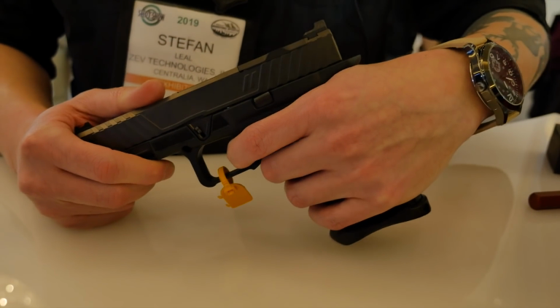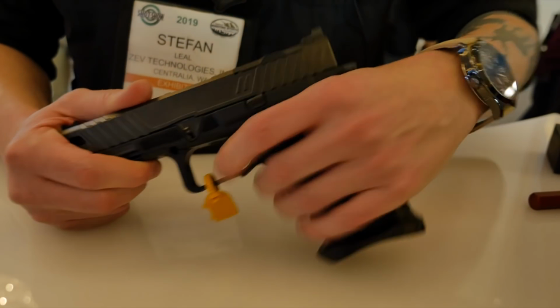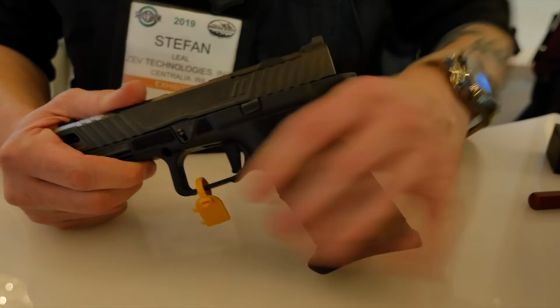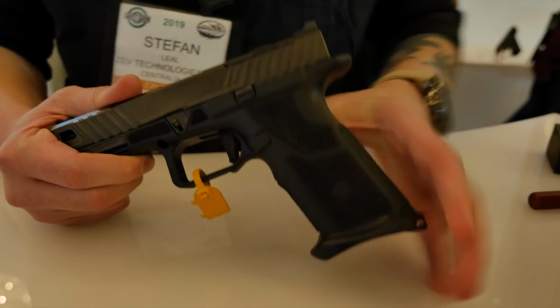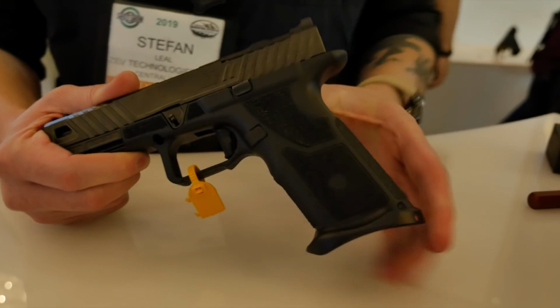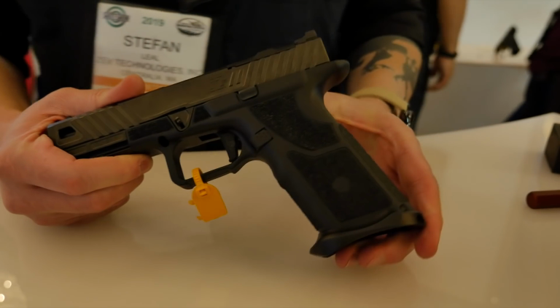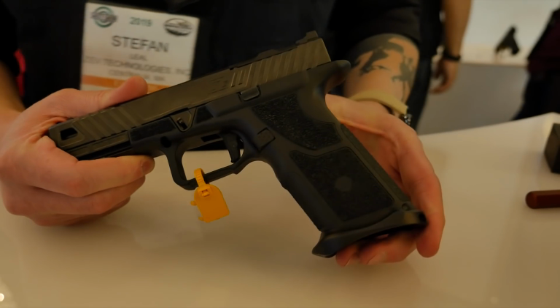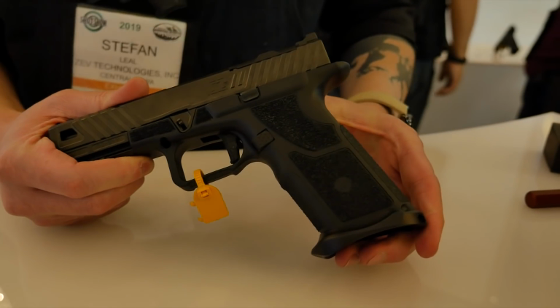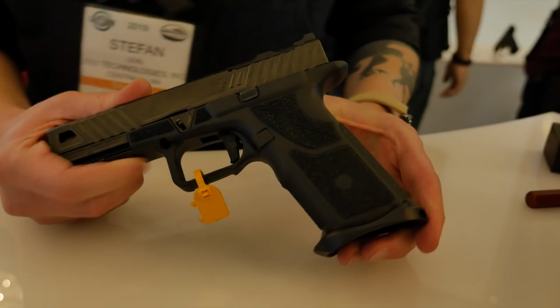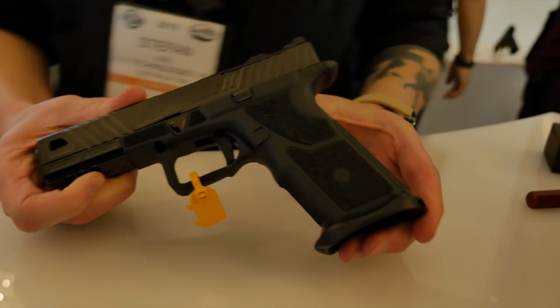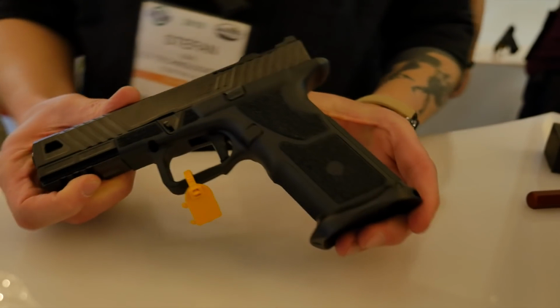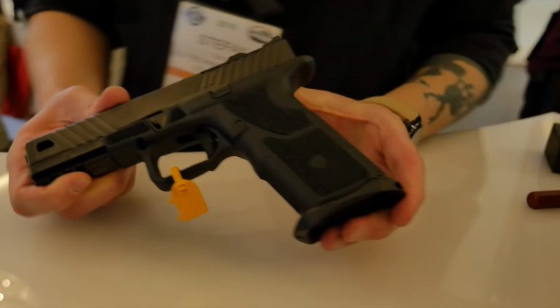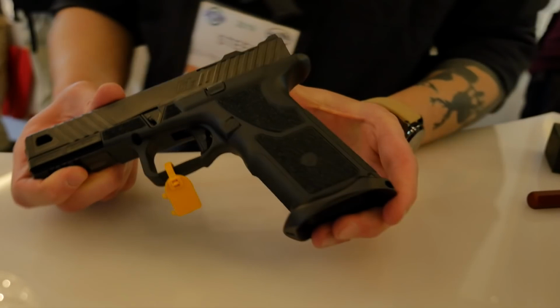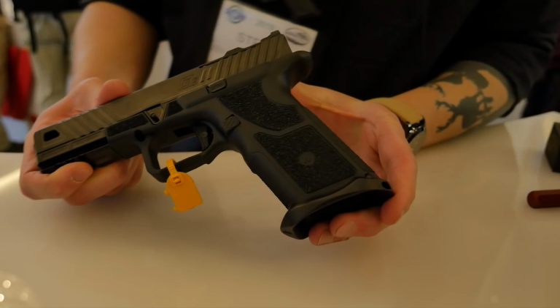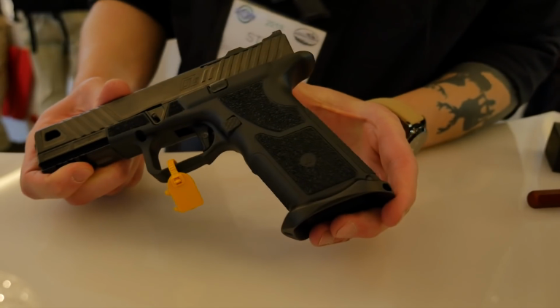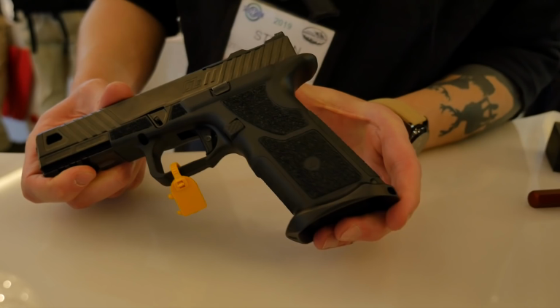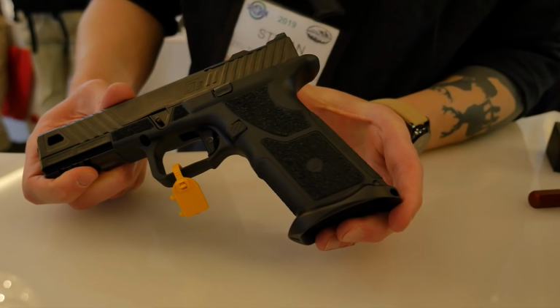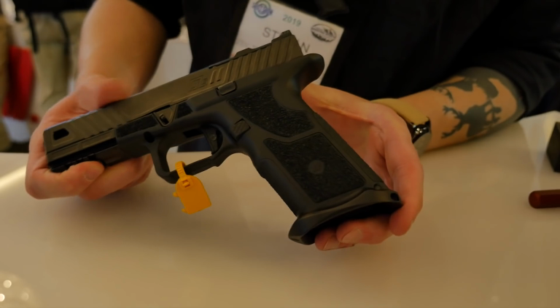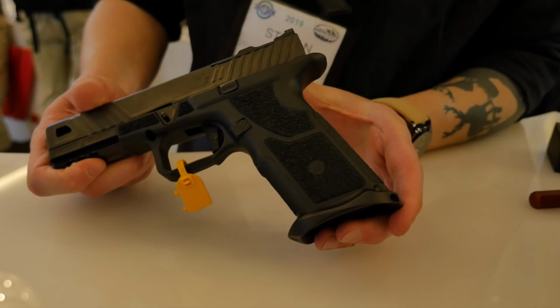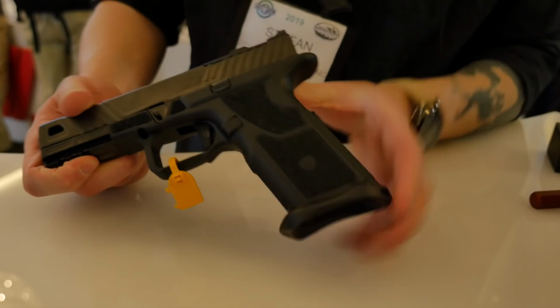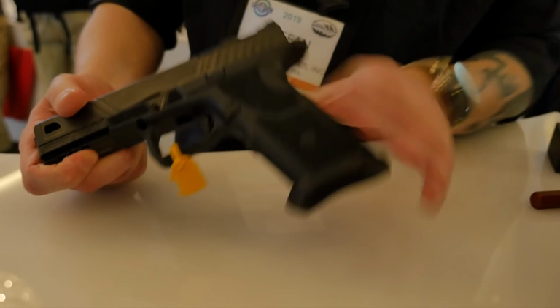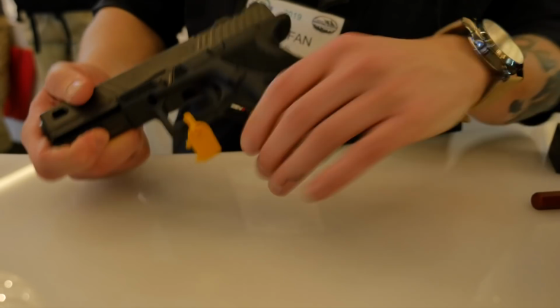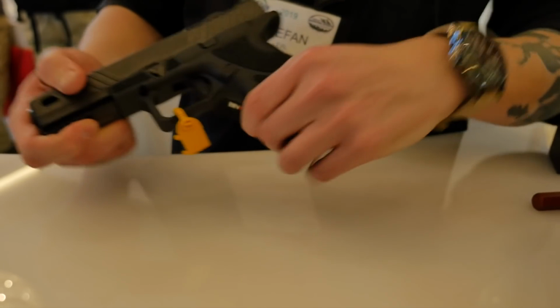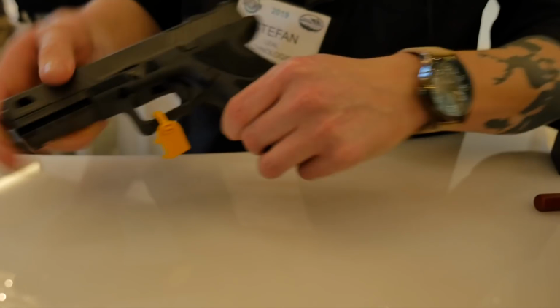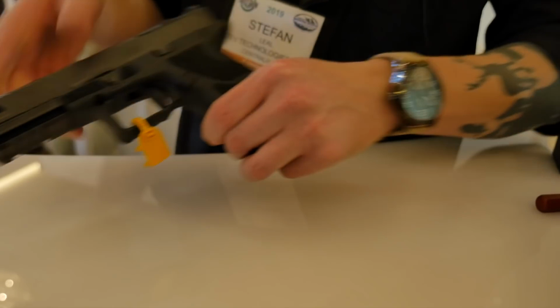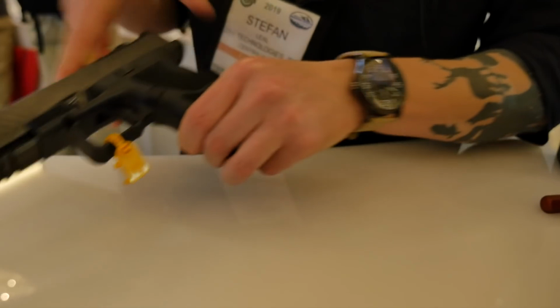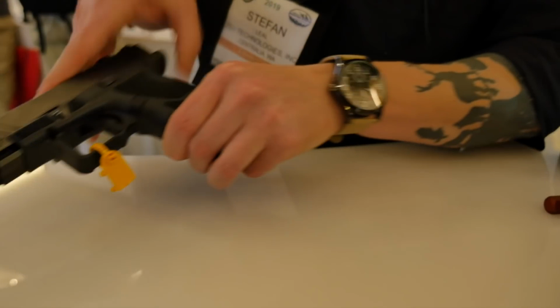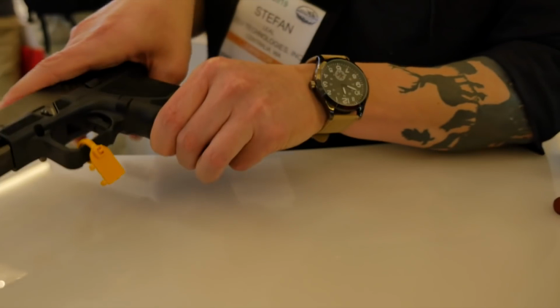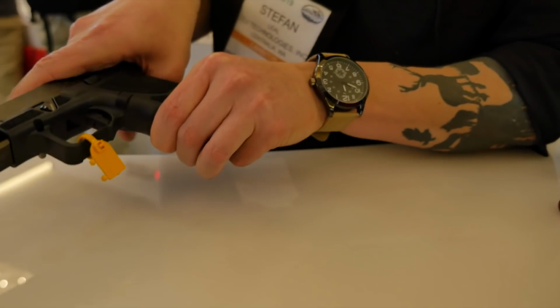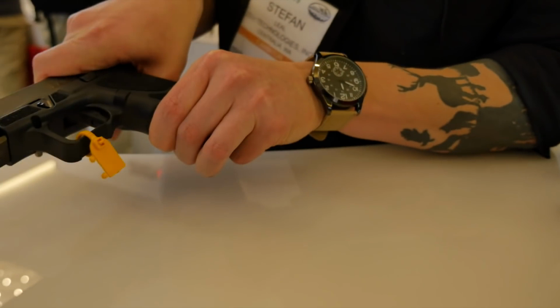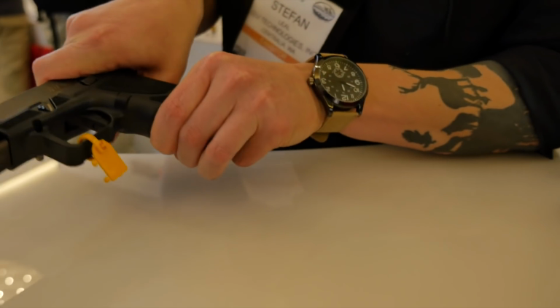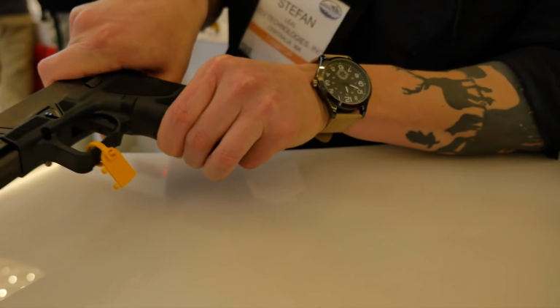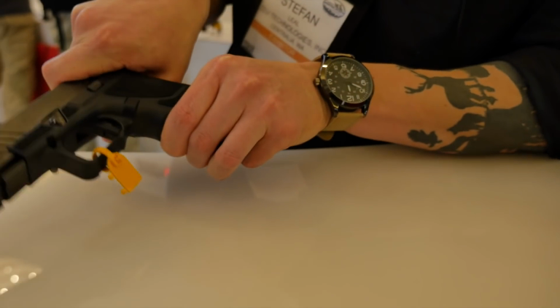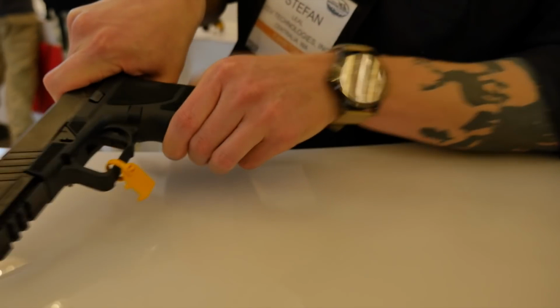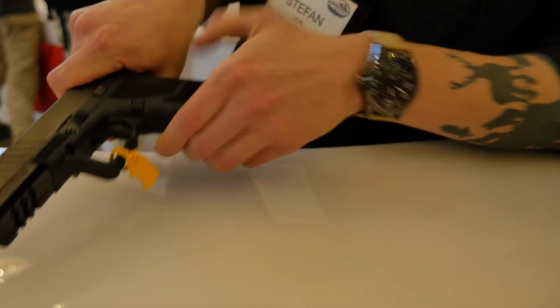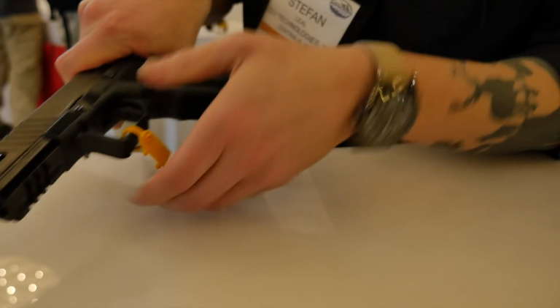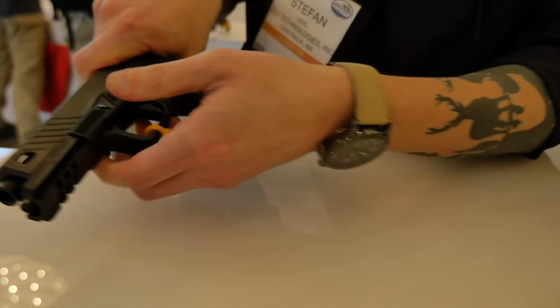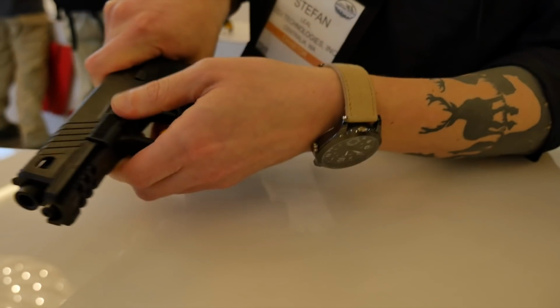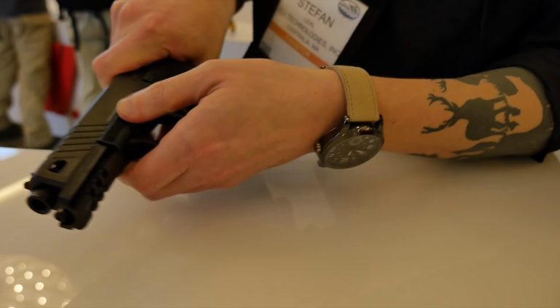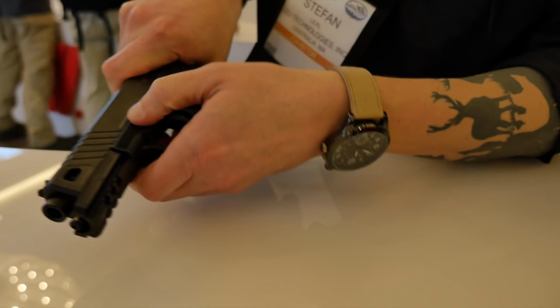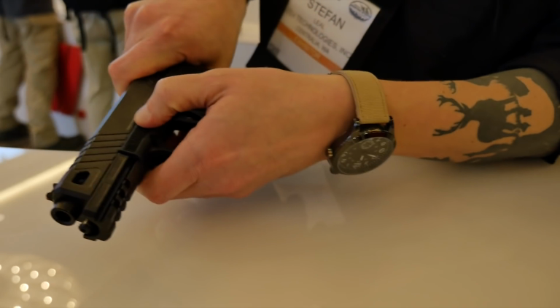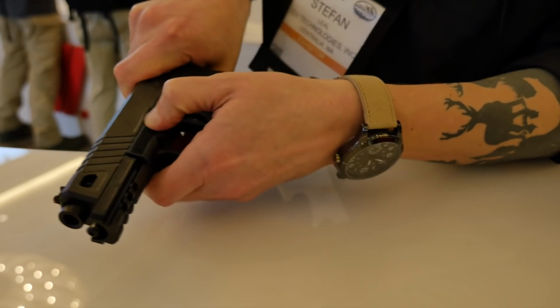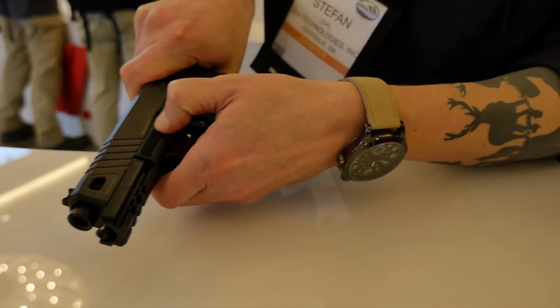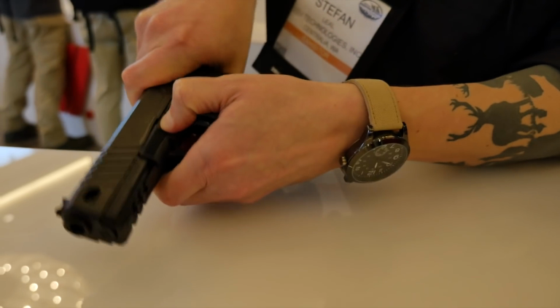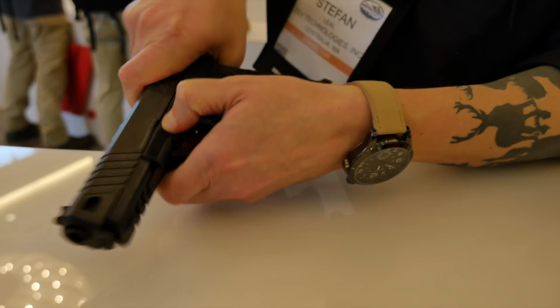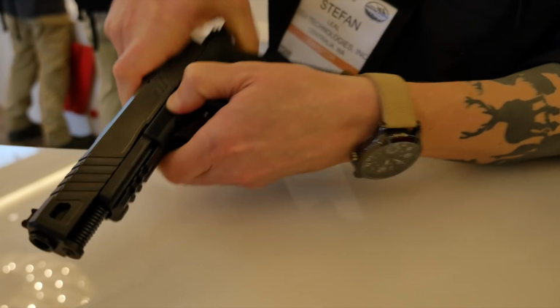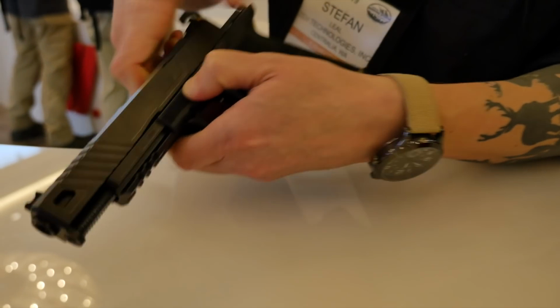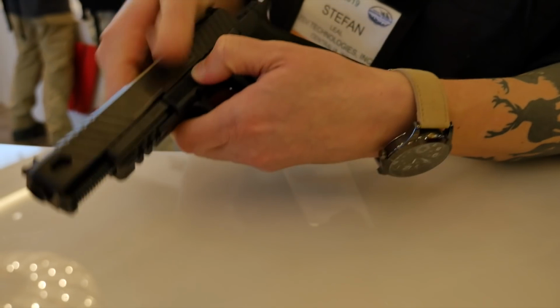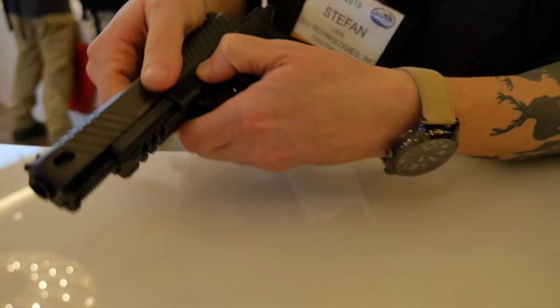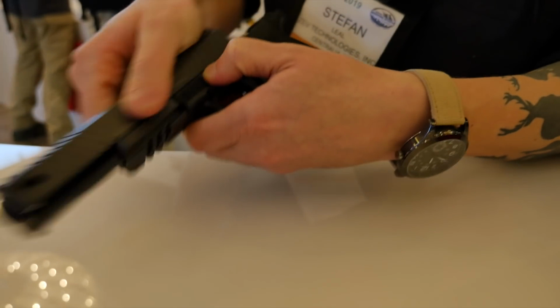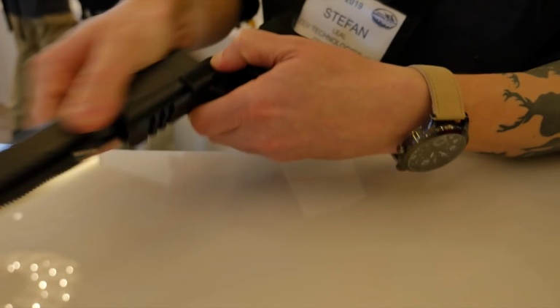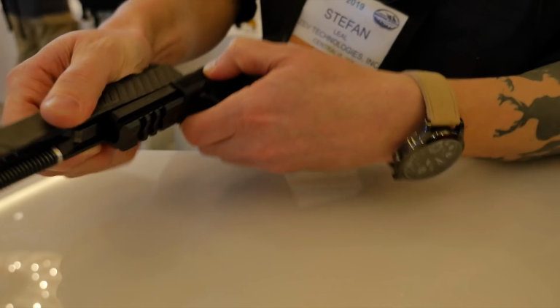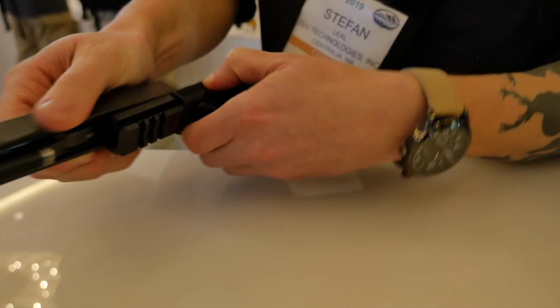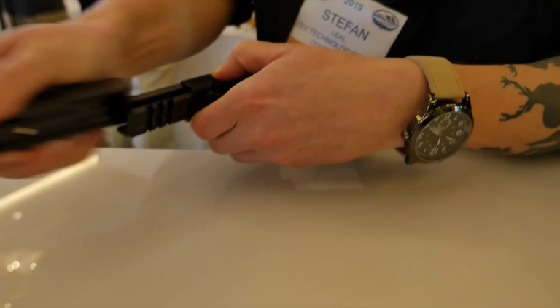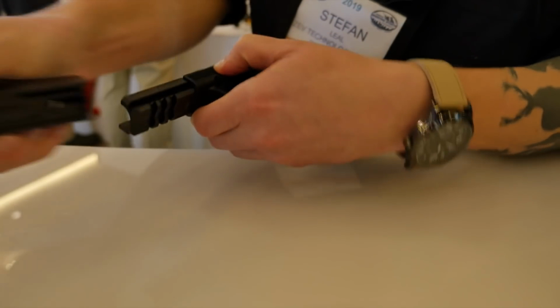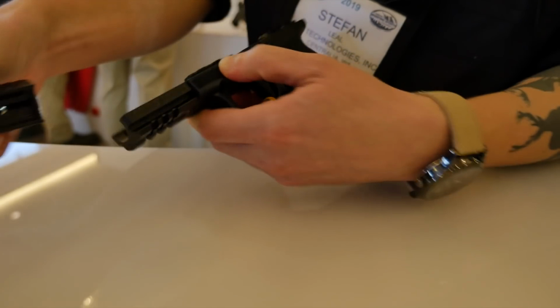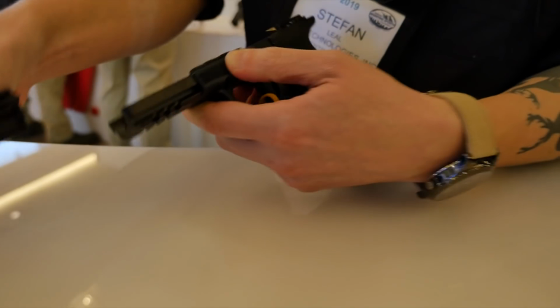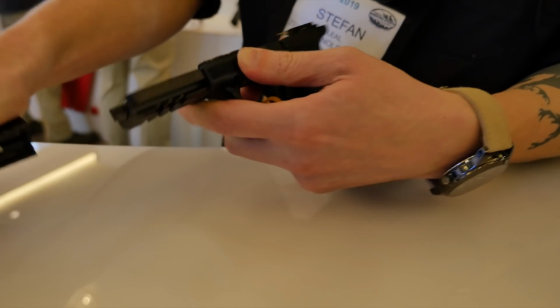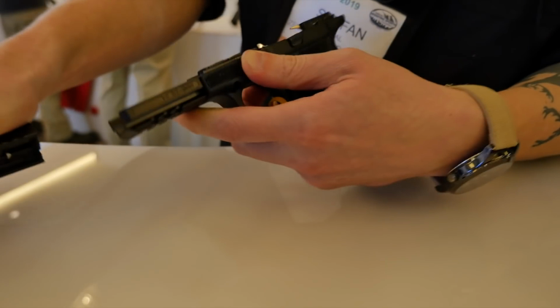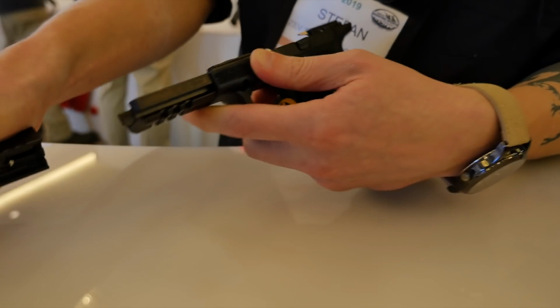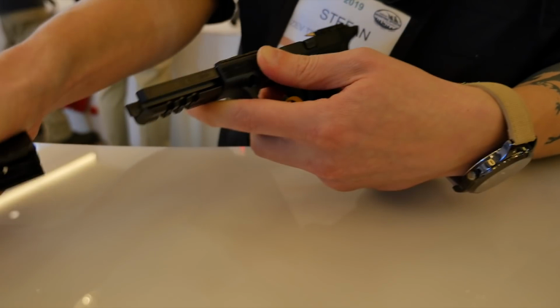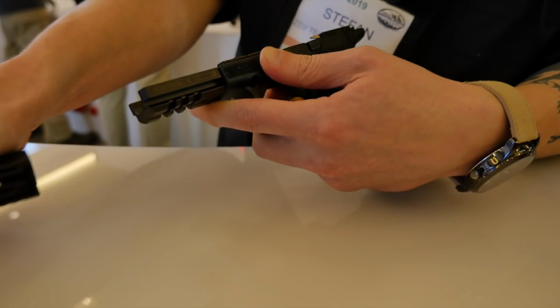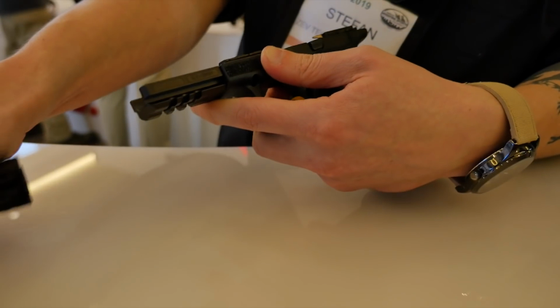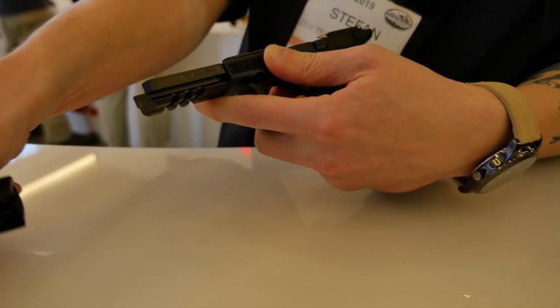Obviously you want to make sure there's no round in the chamber when you pull it off, but you break it down like any typical Glock slide.